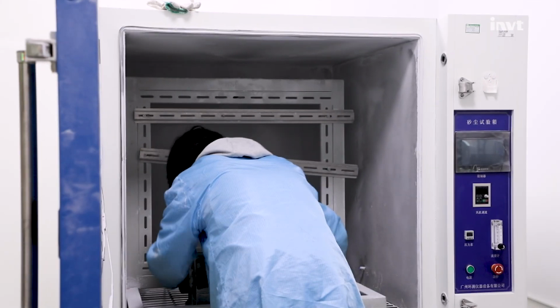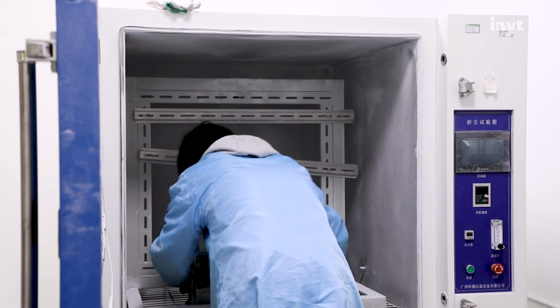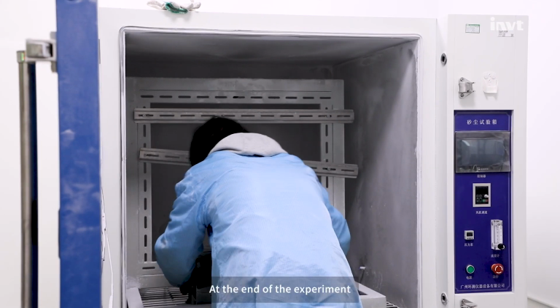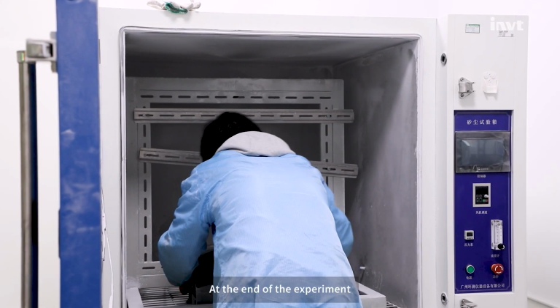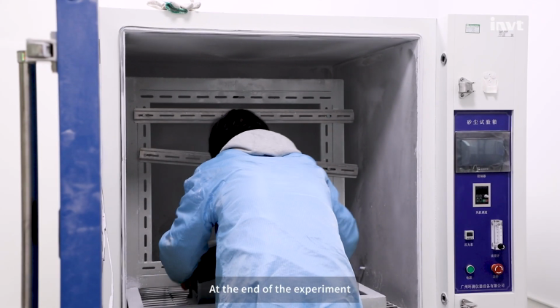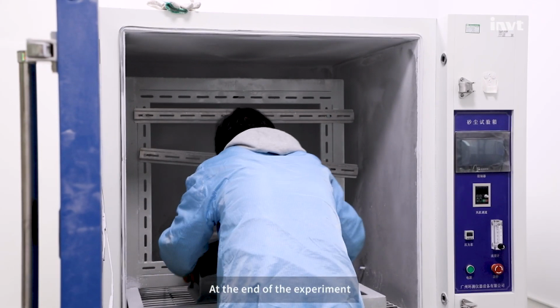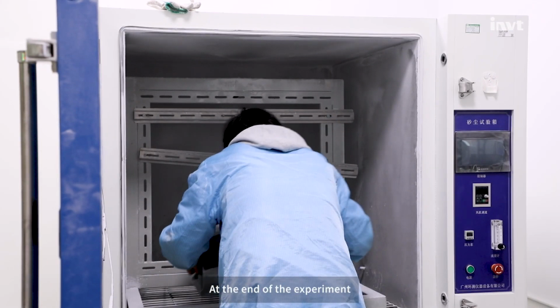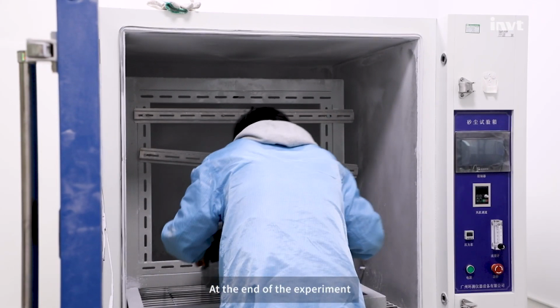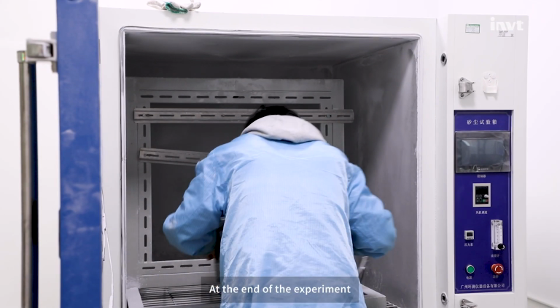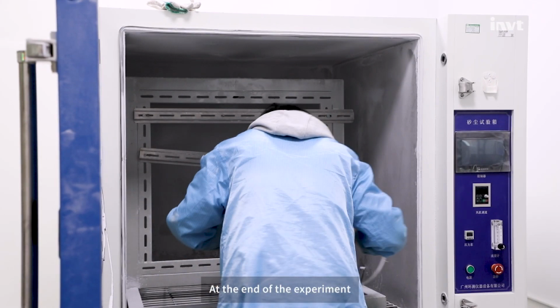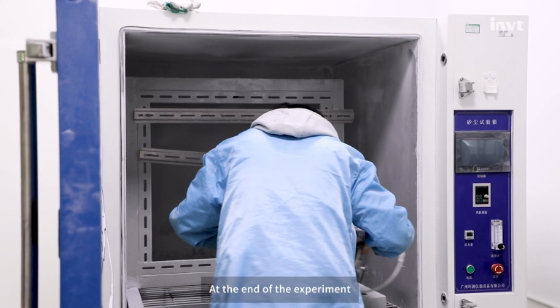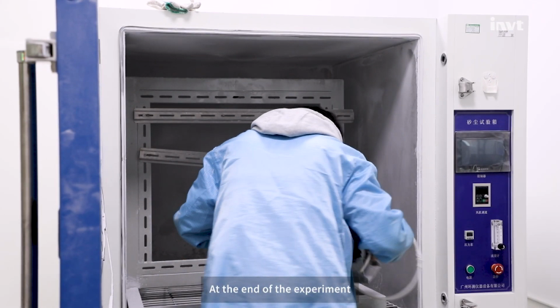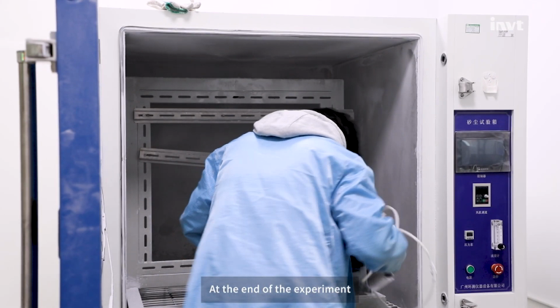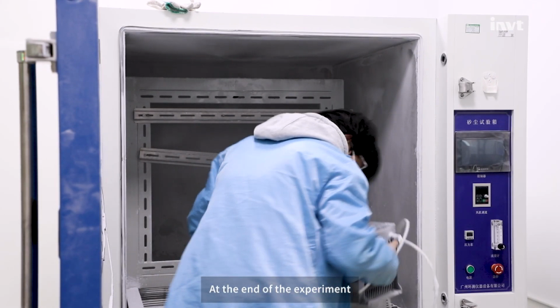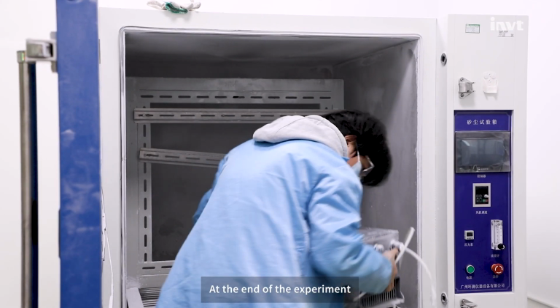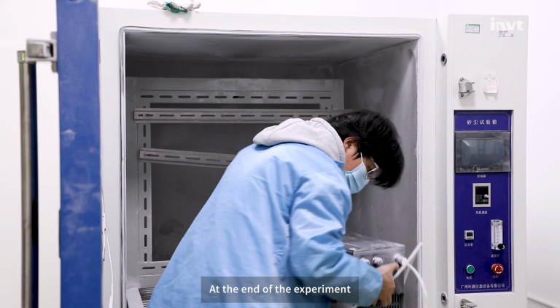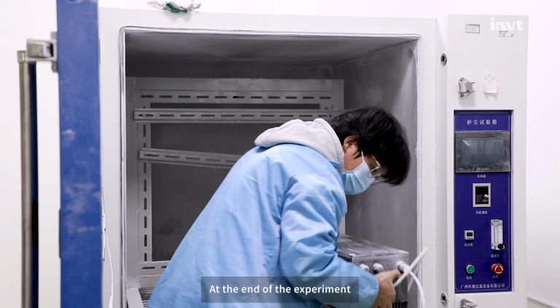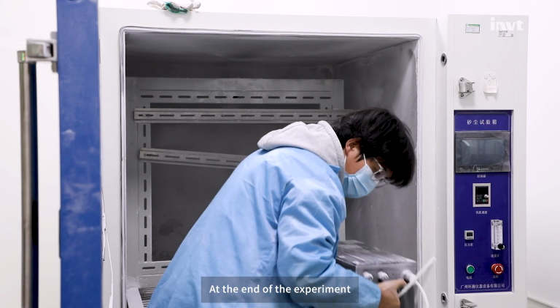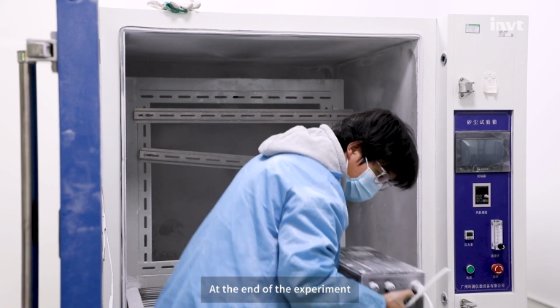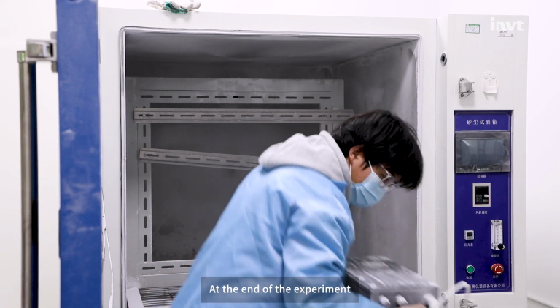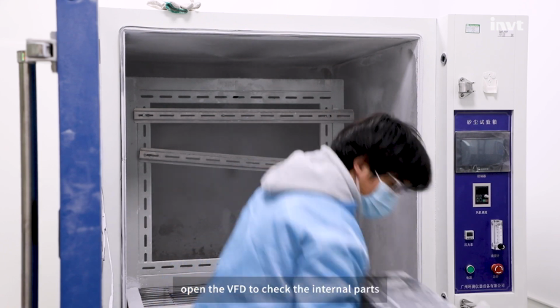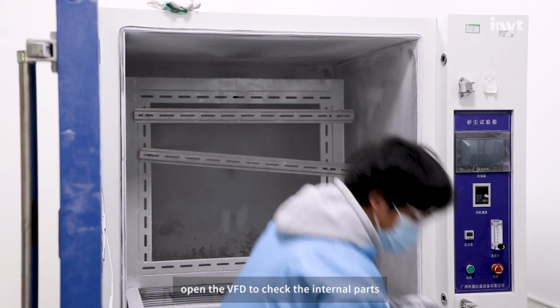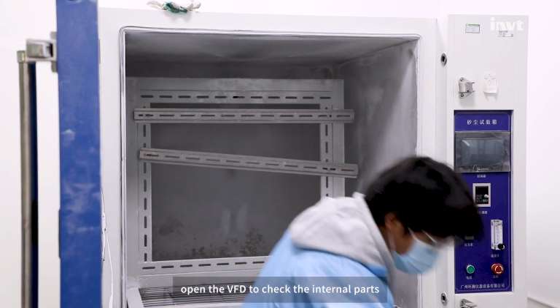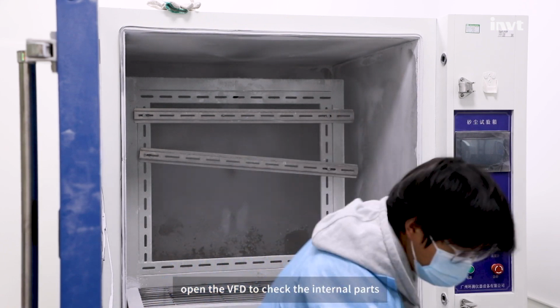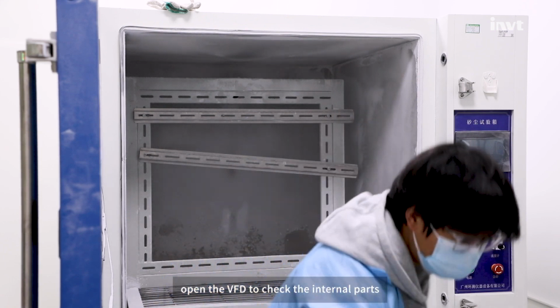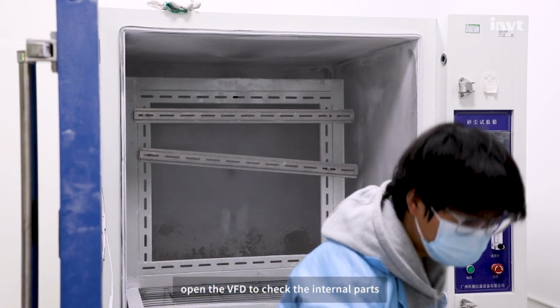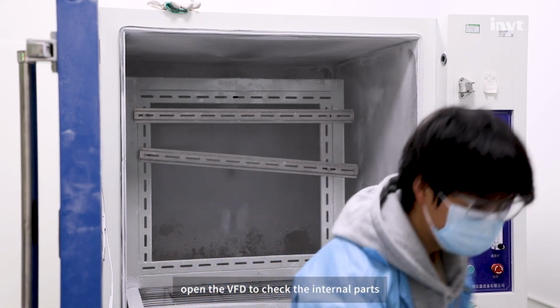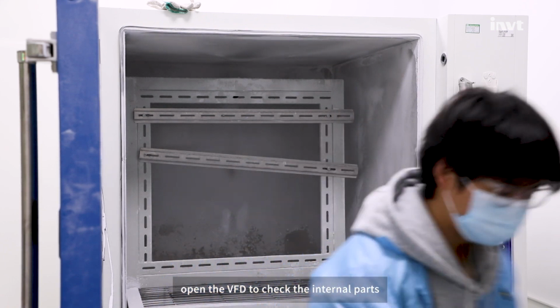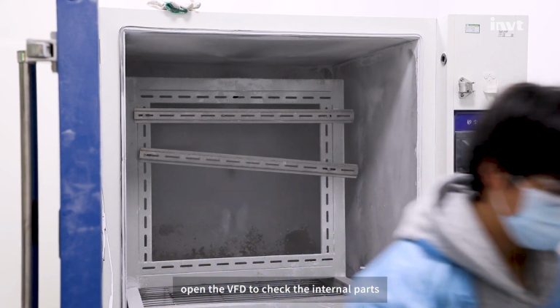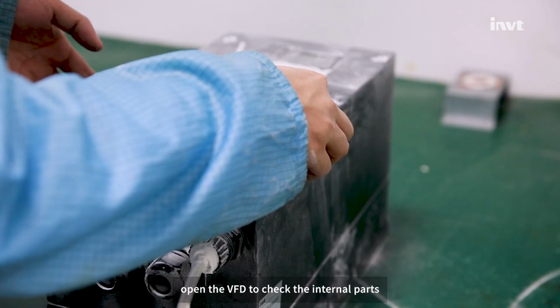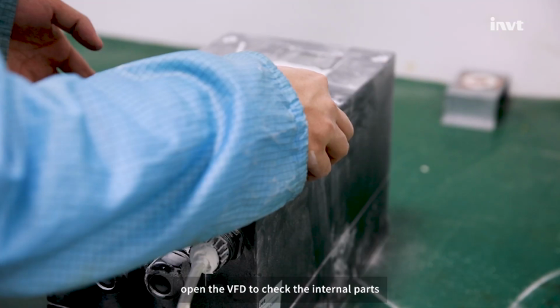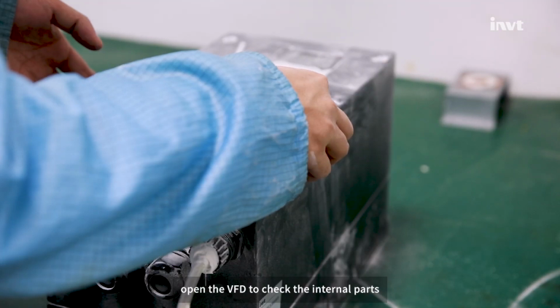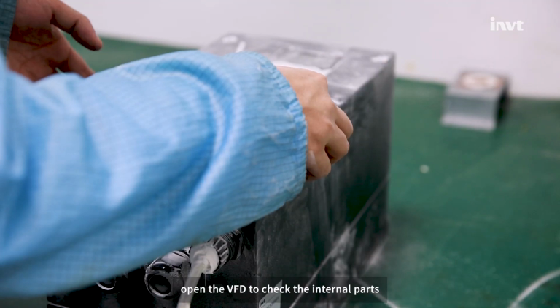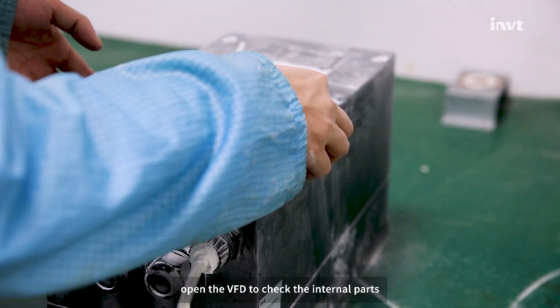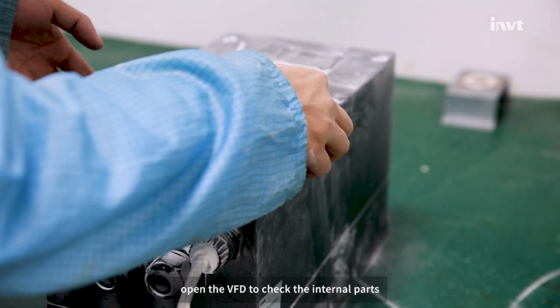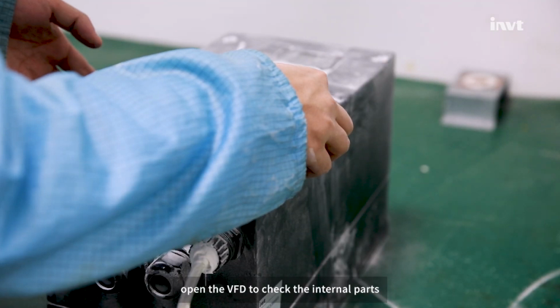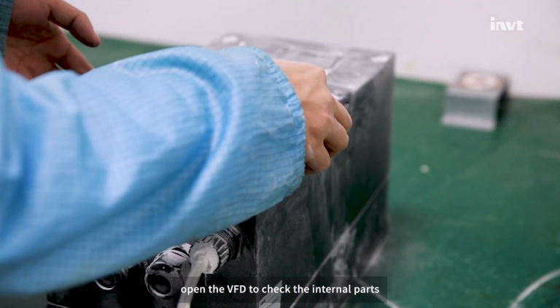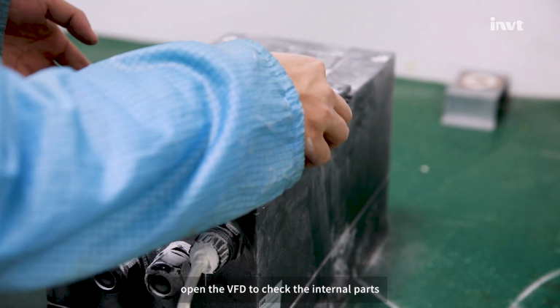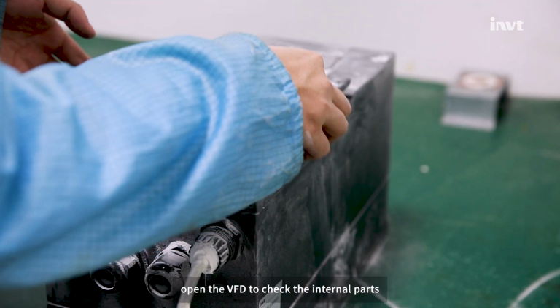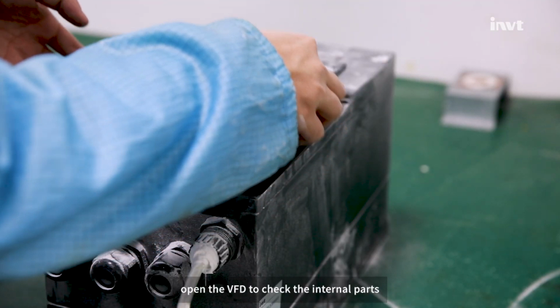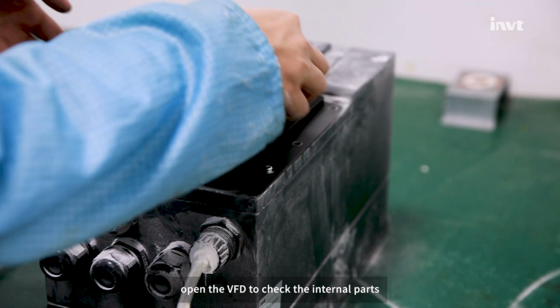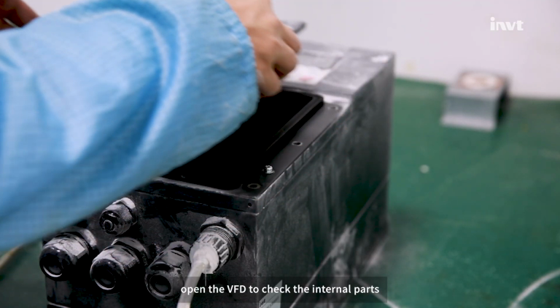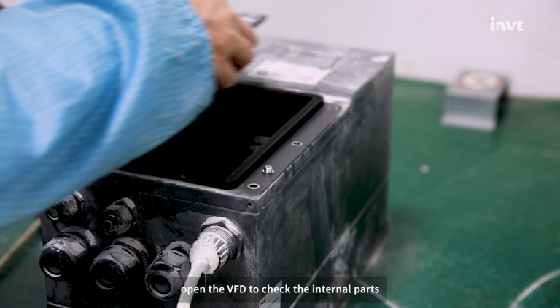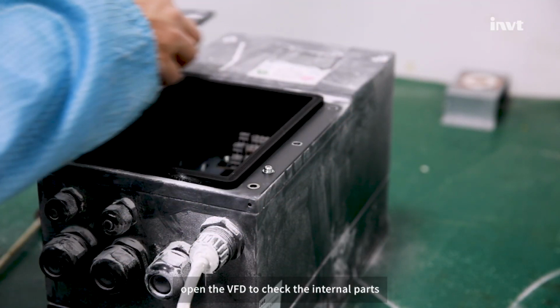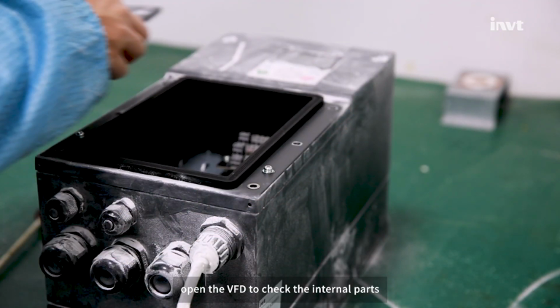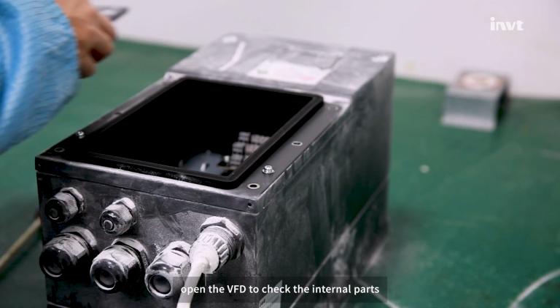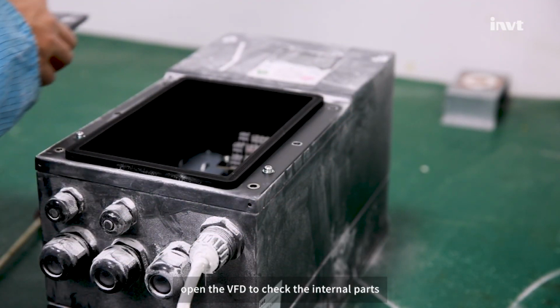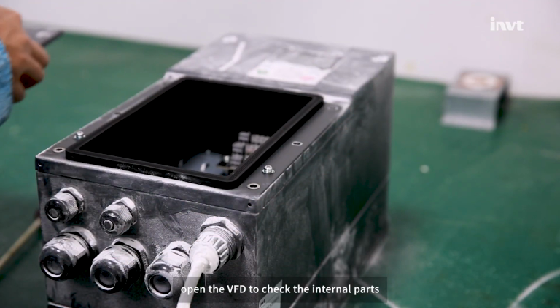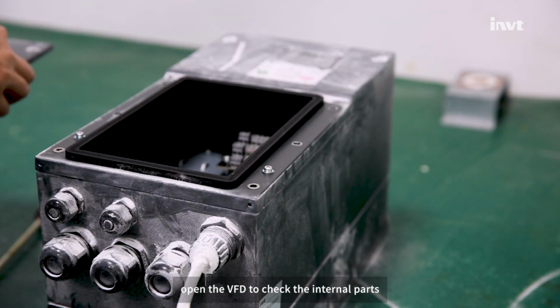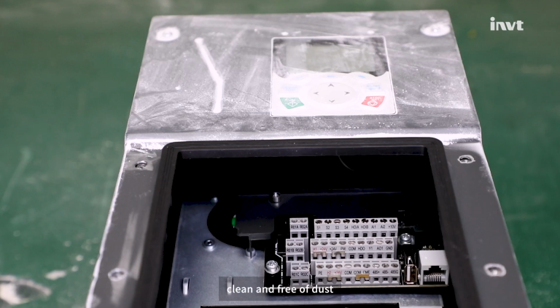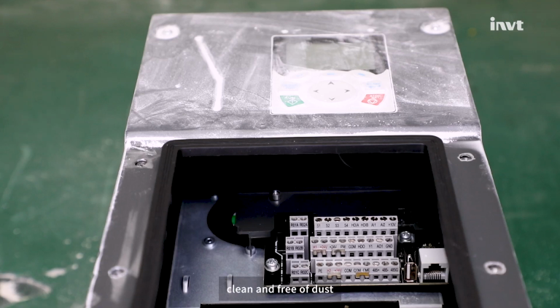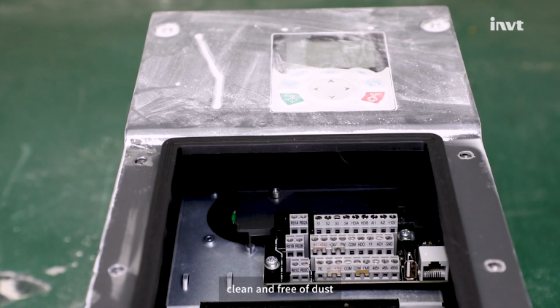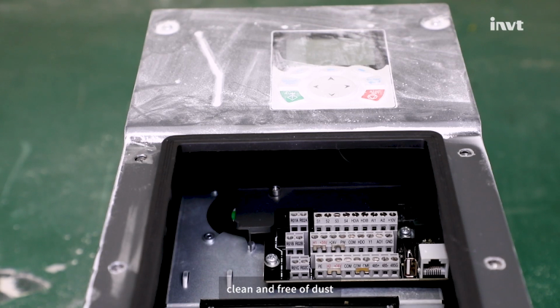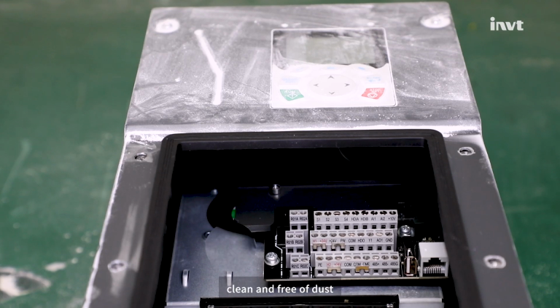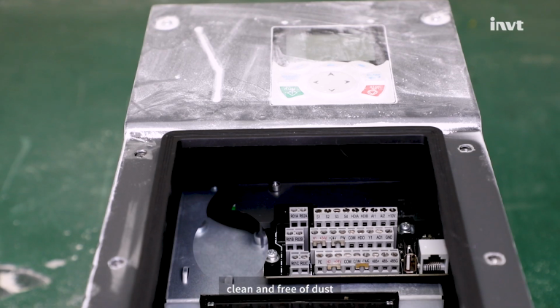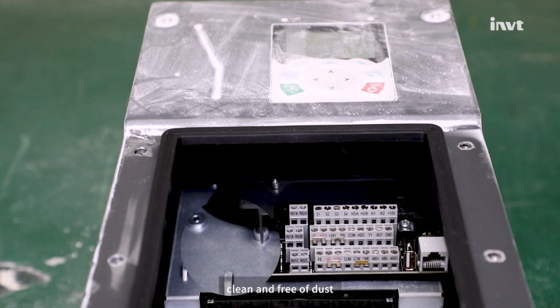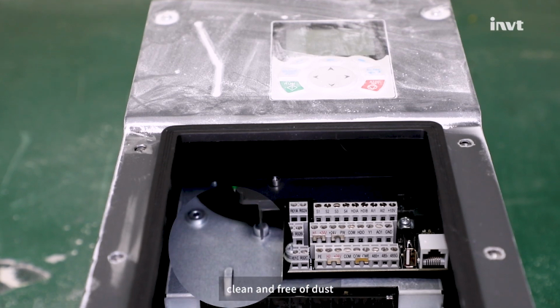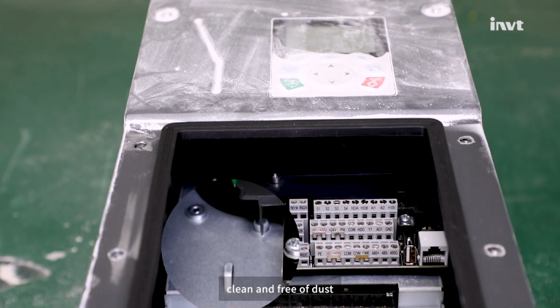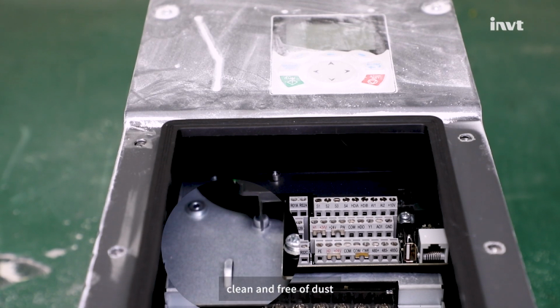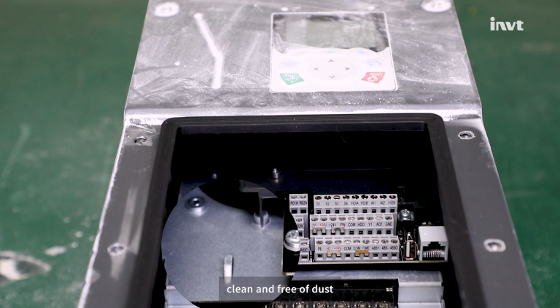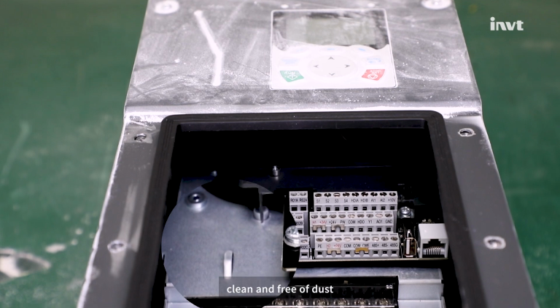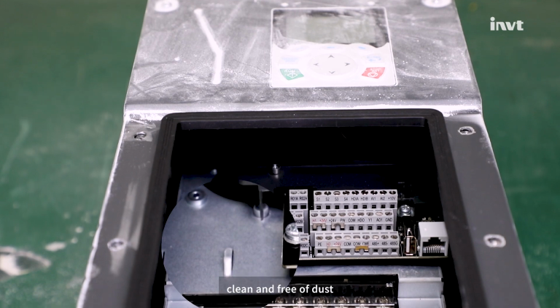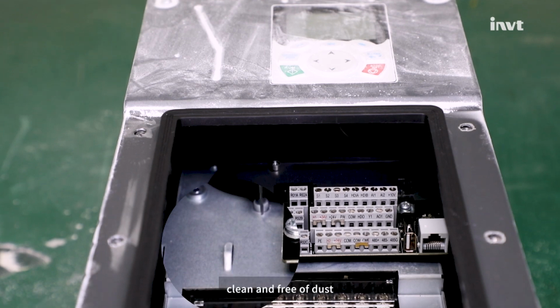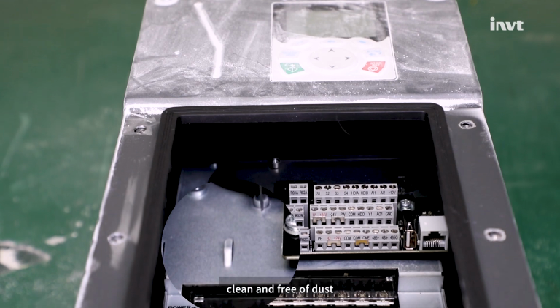At the end of the experiment, the VFD is opened to check the internal parts — clean and free of dust.